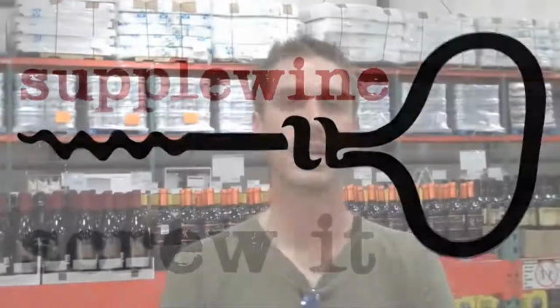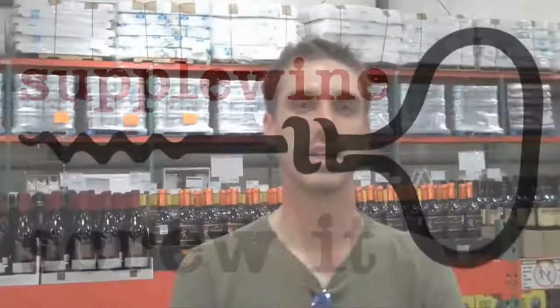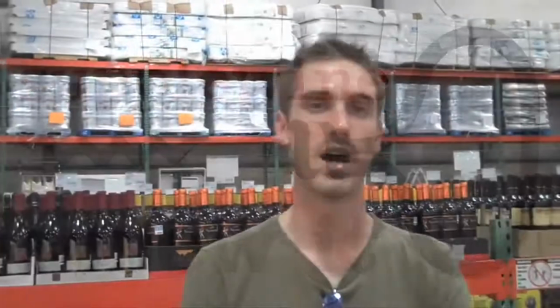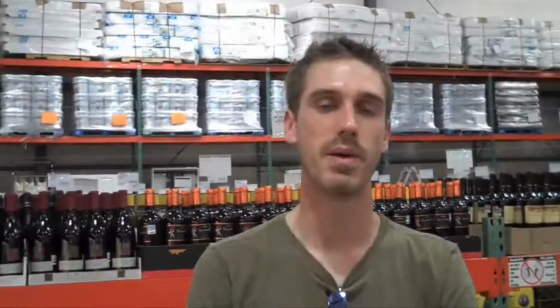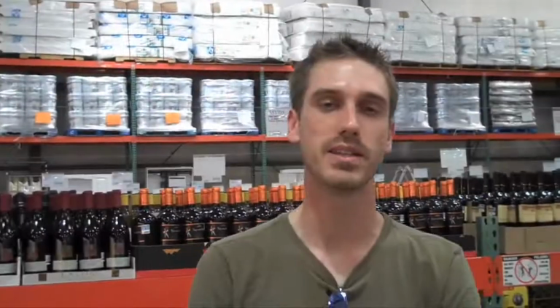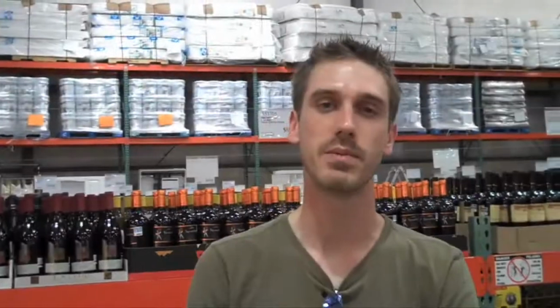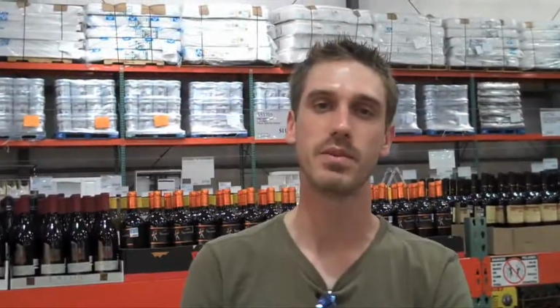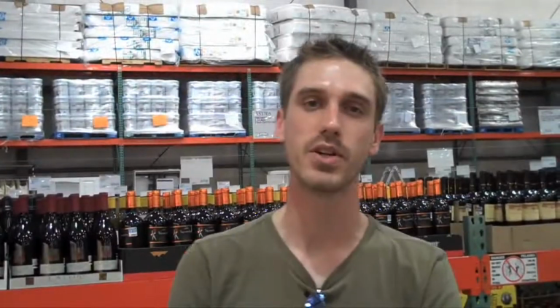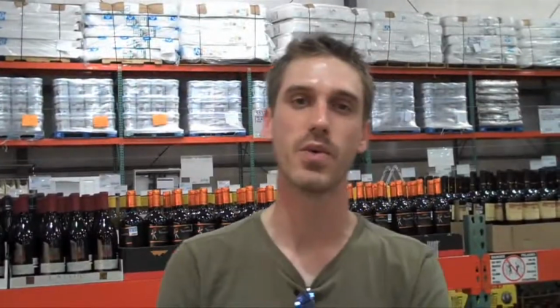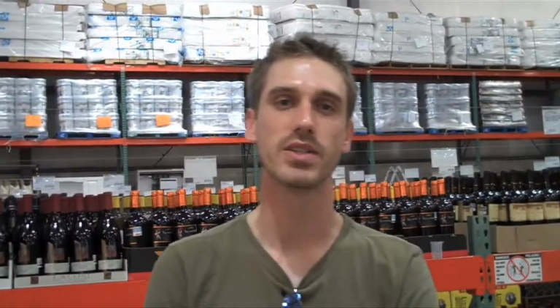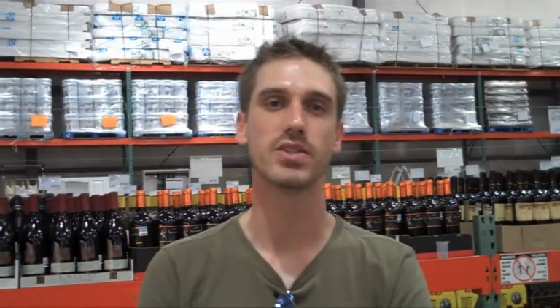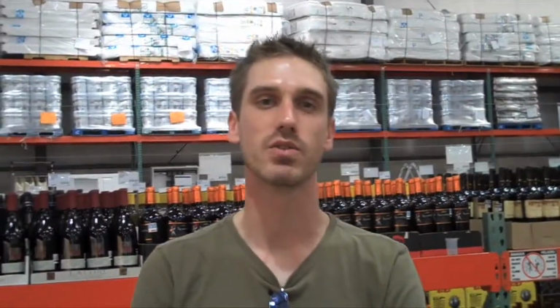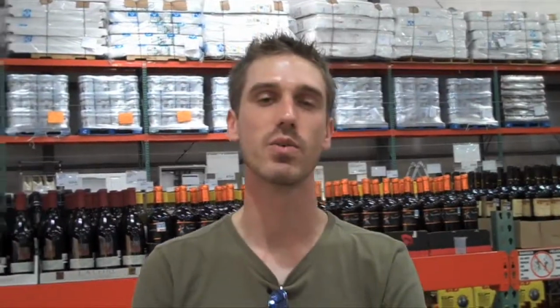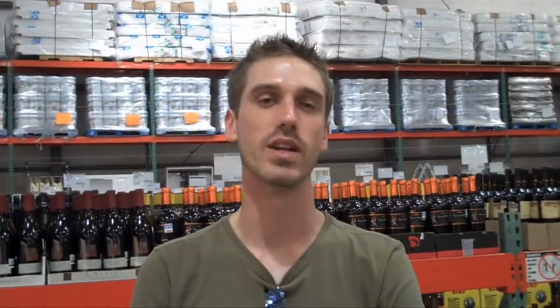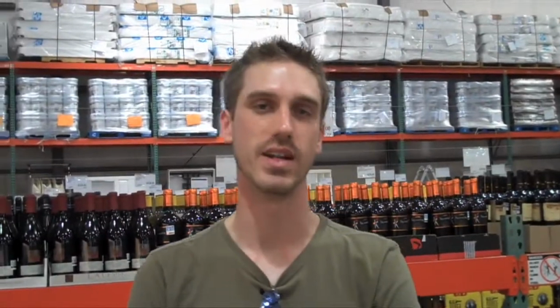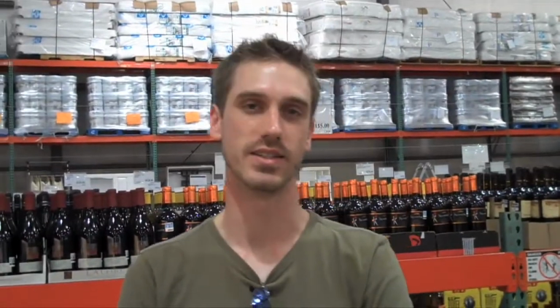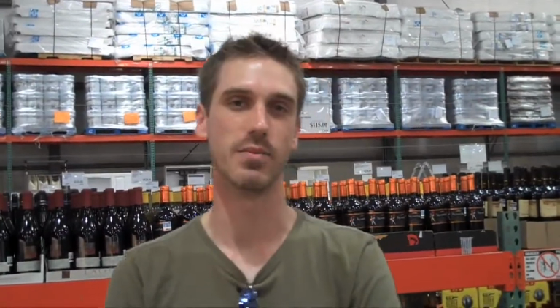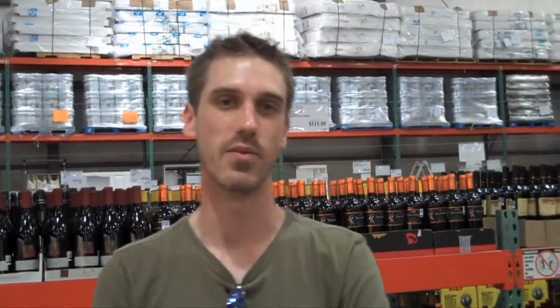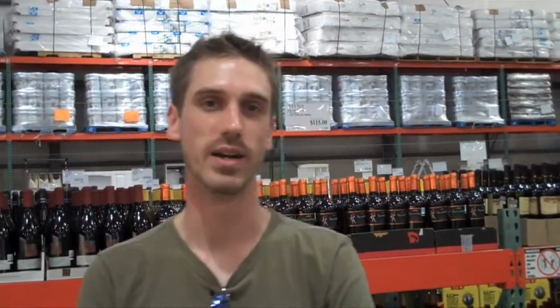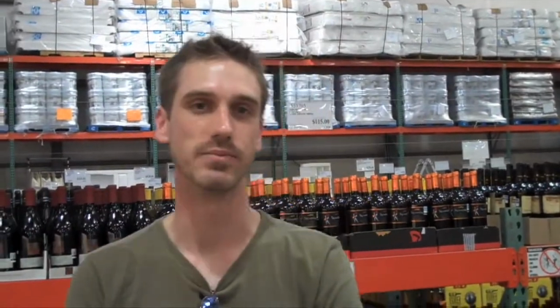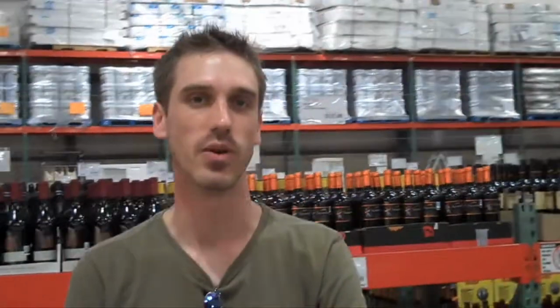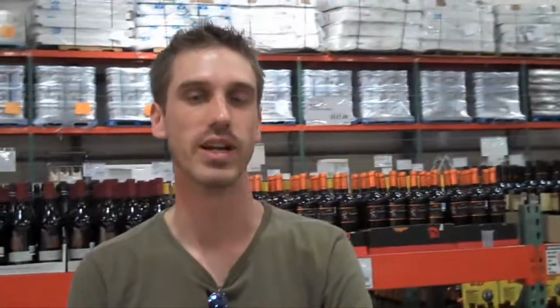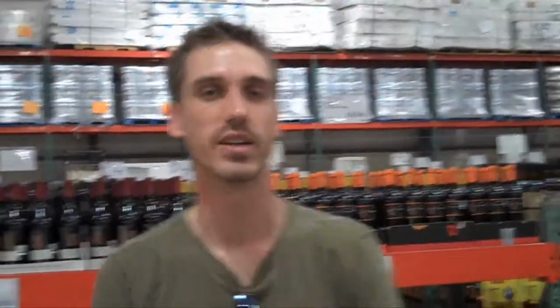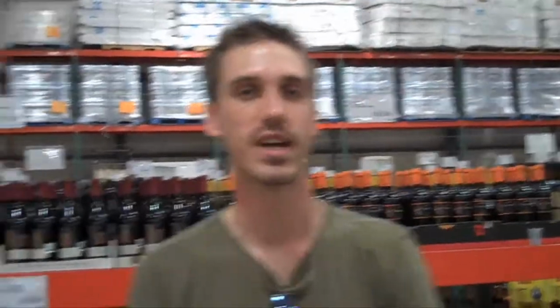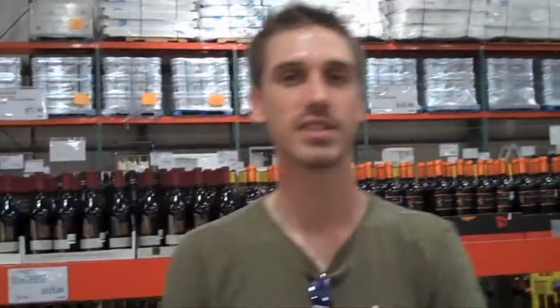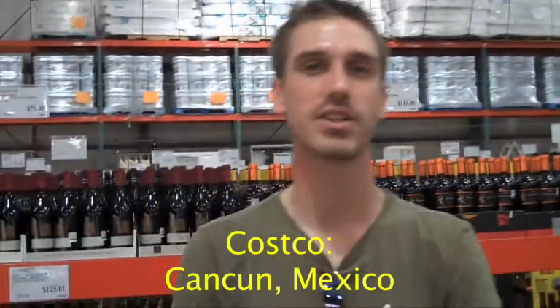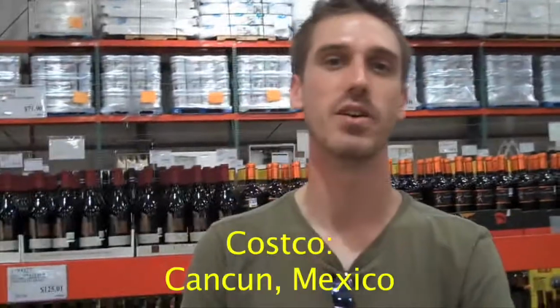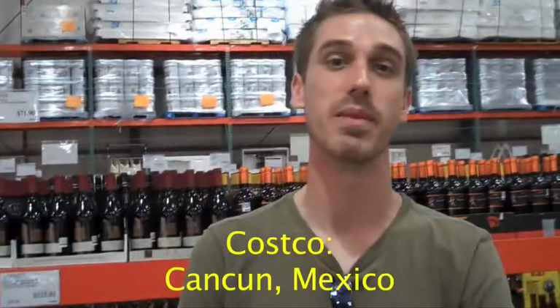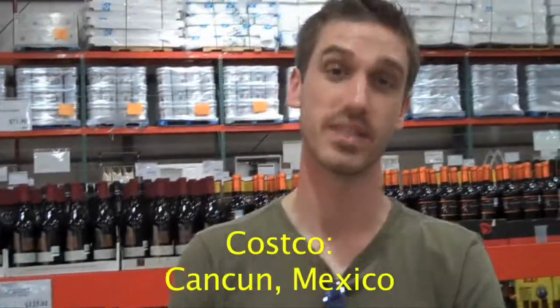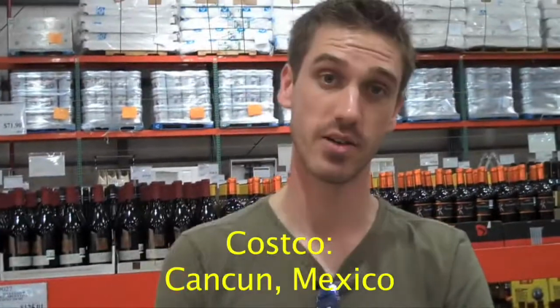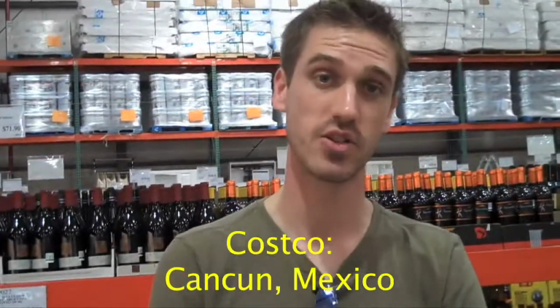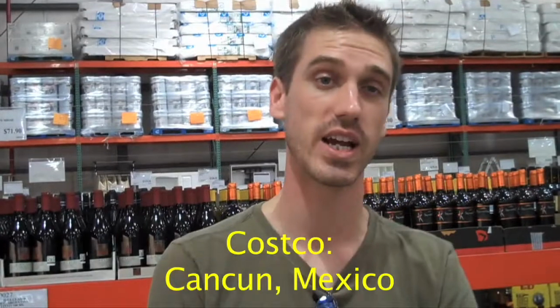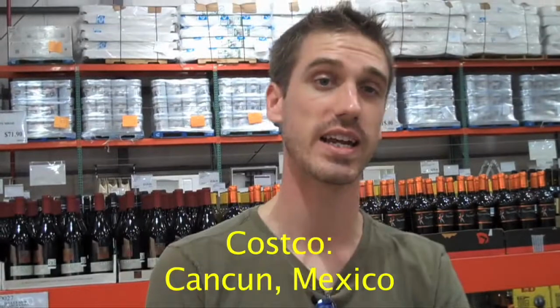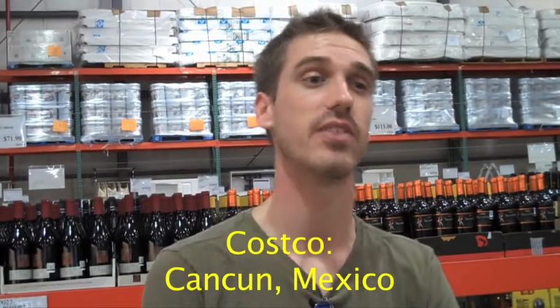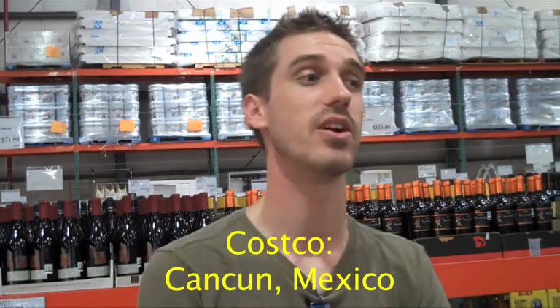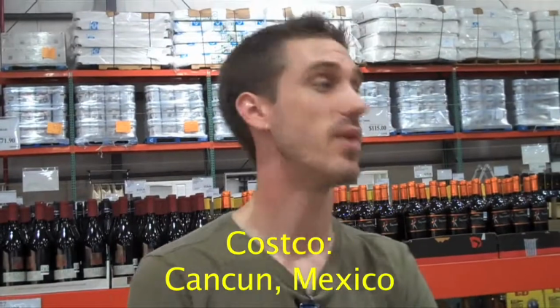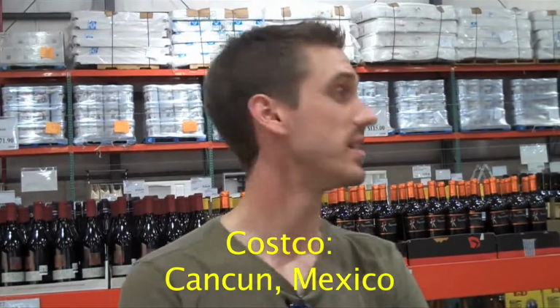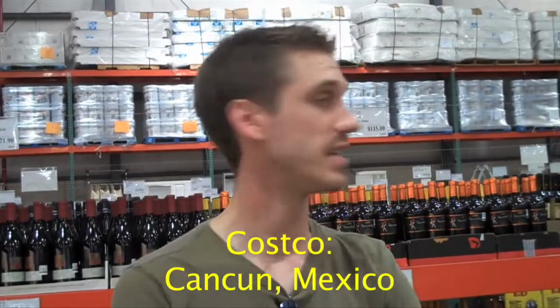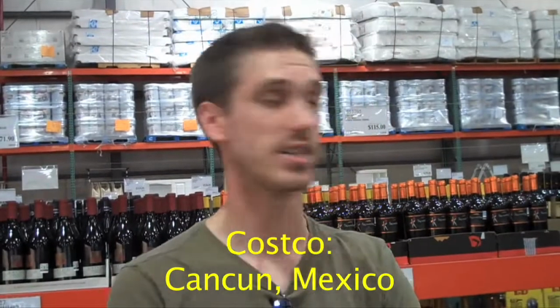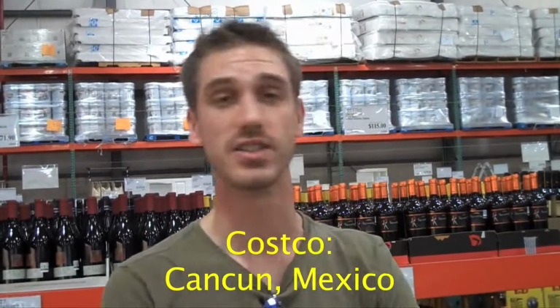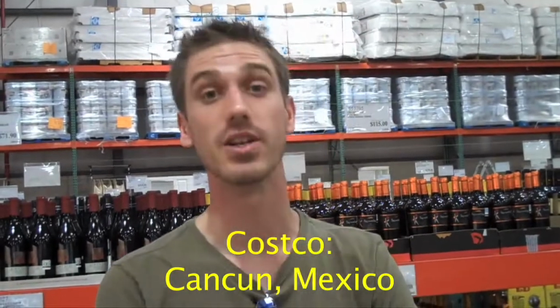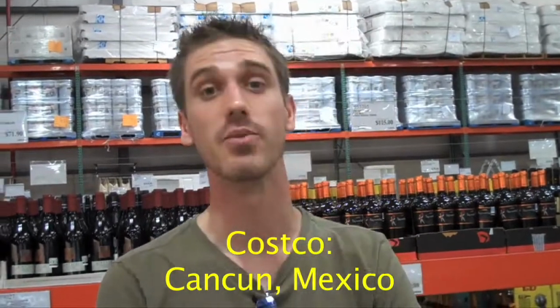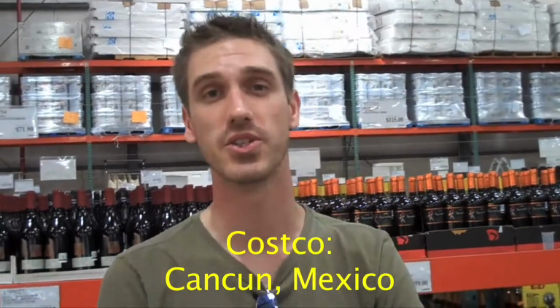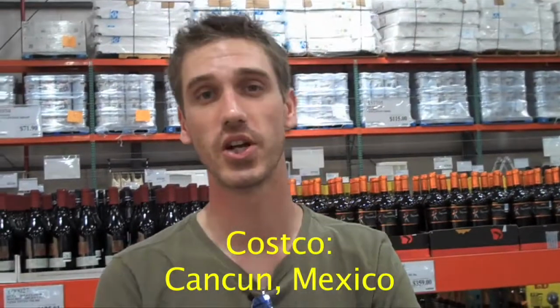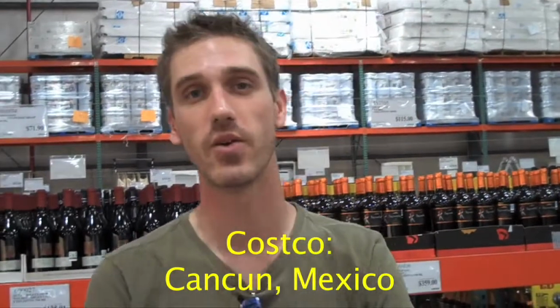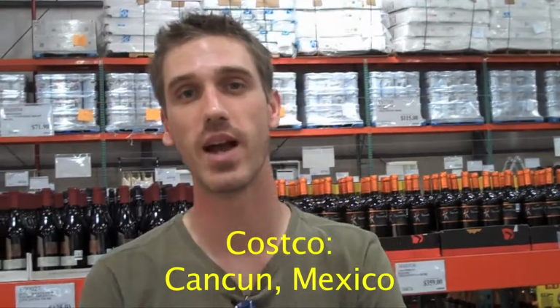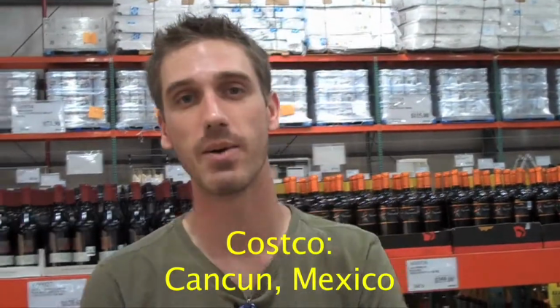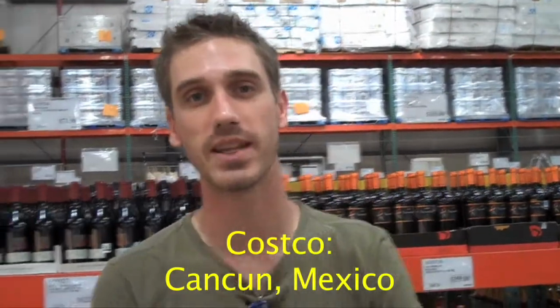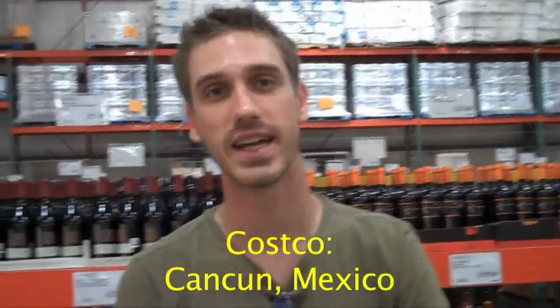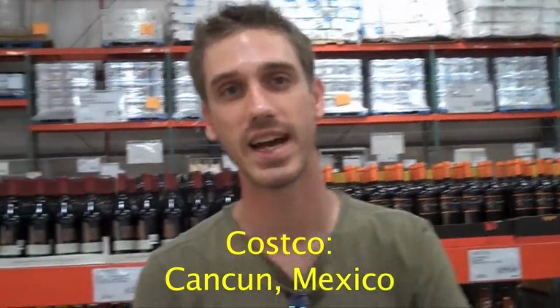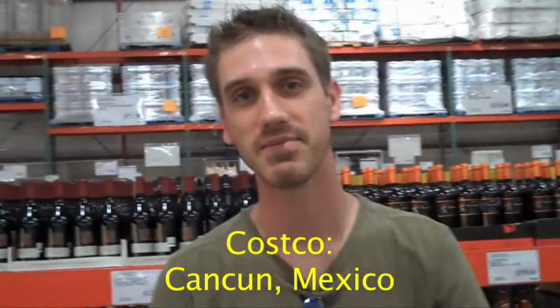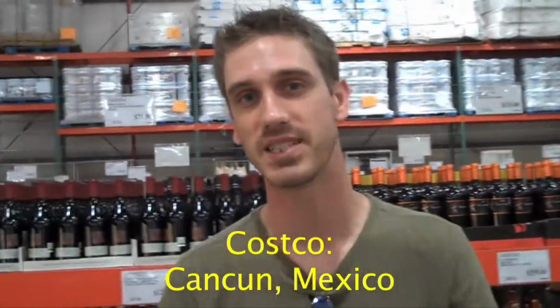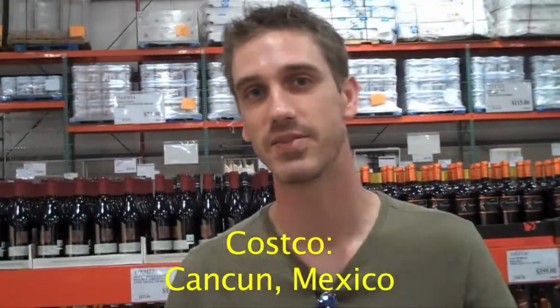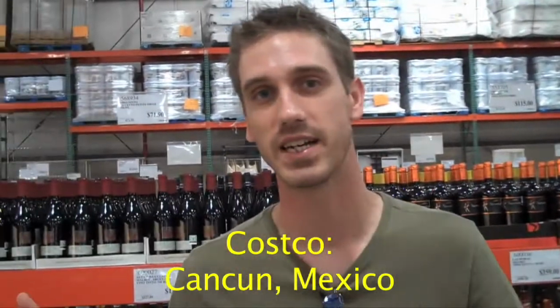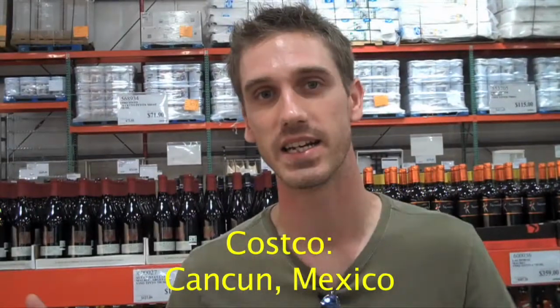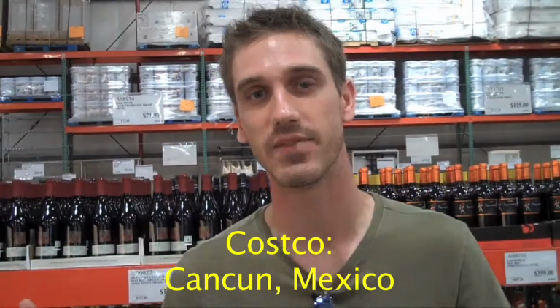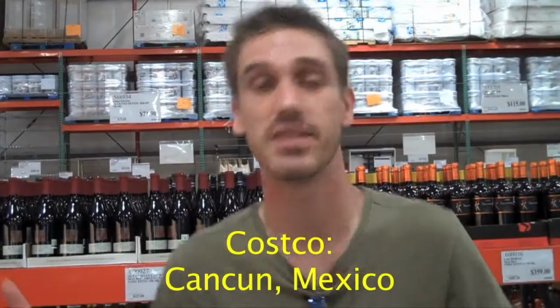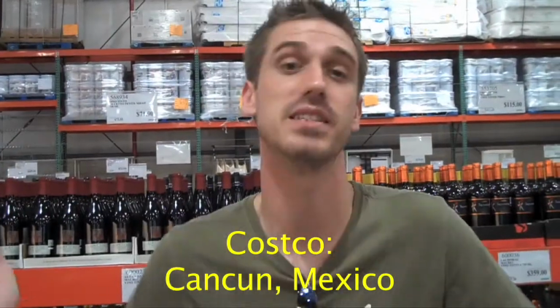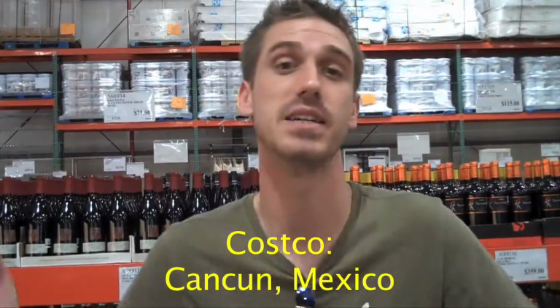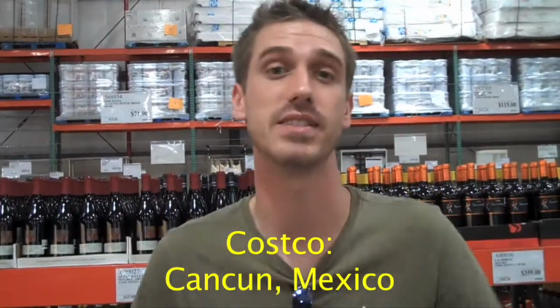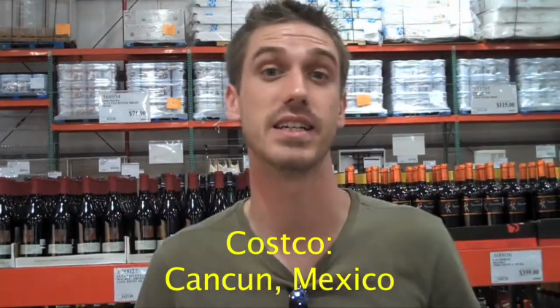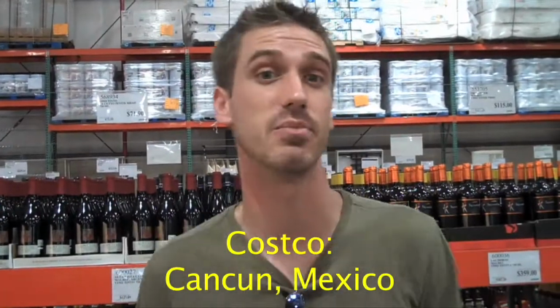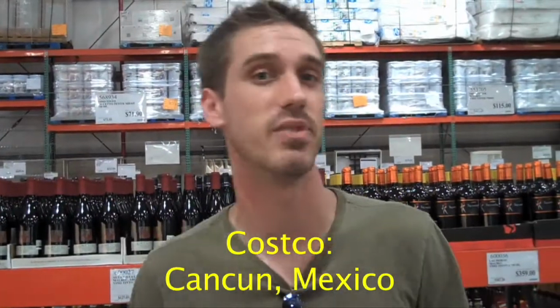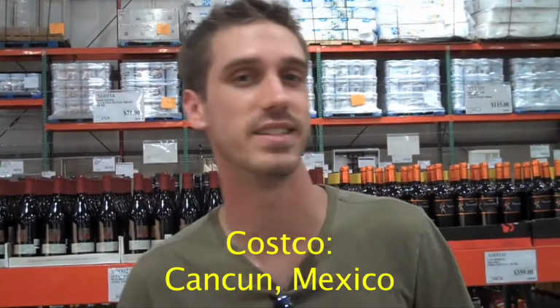I'm Mike Supple and you're watching Screw It on Supple Wine. We're here at Costco in Mexico checking out their wine section. We'll show you around what they got, see if there's anything different, see if there's any good prices.